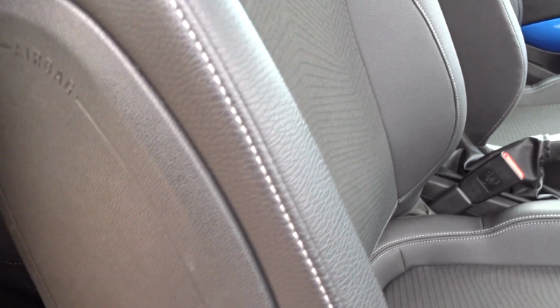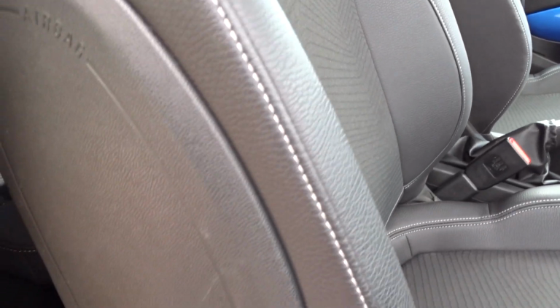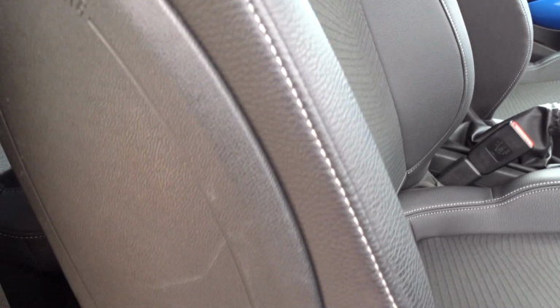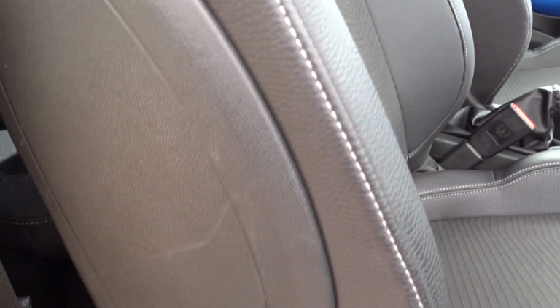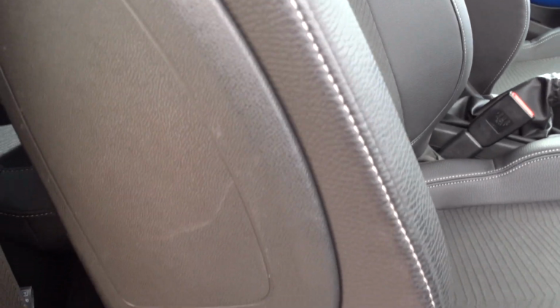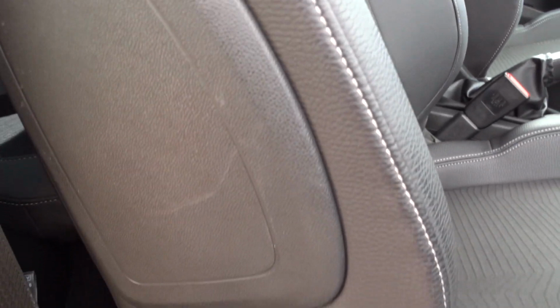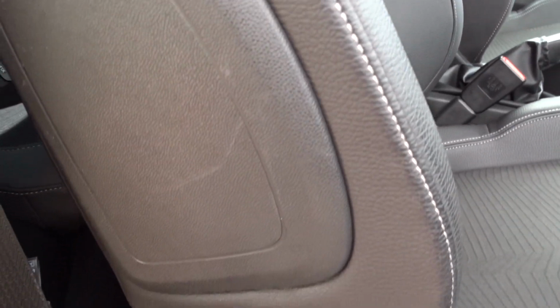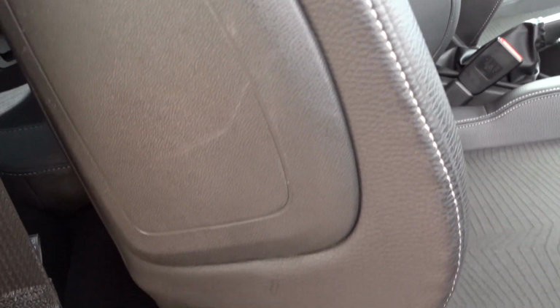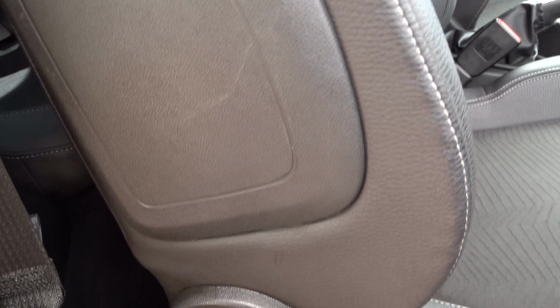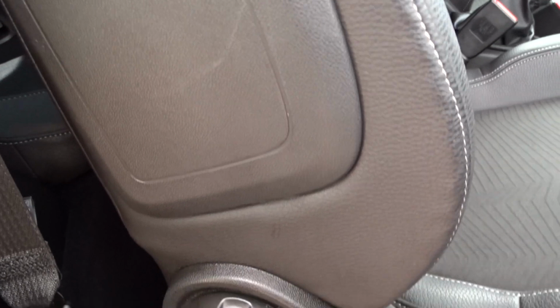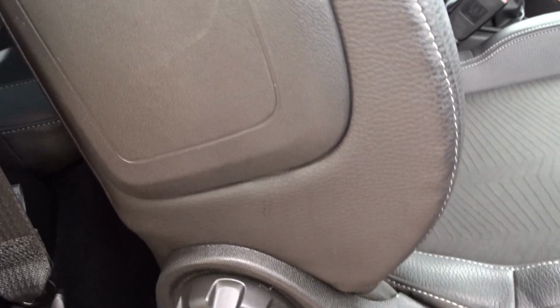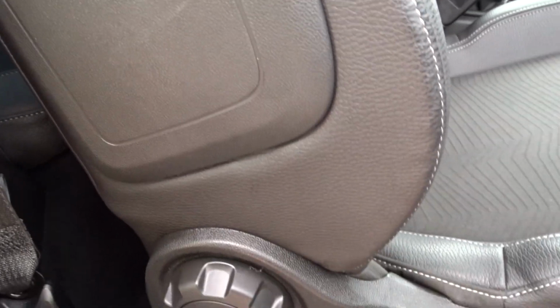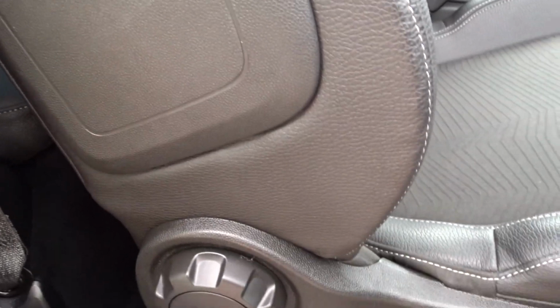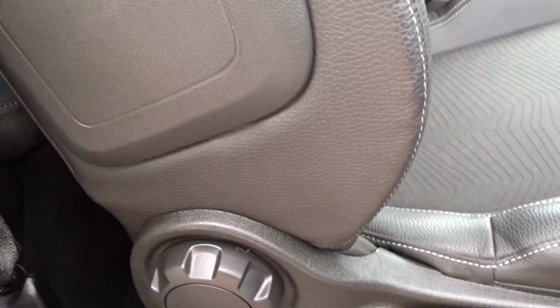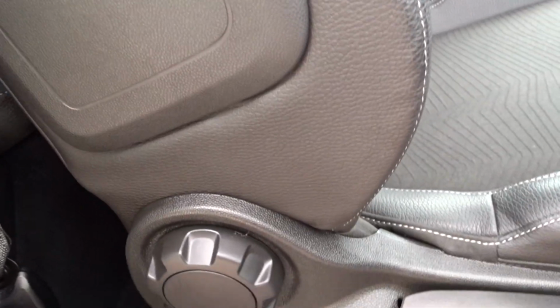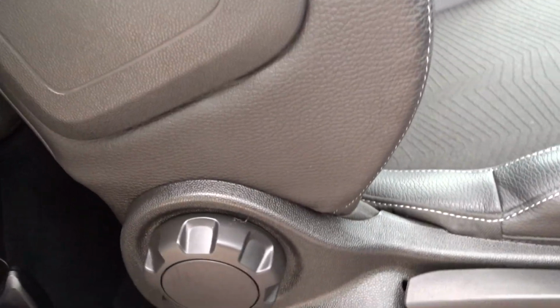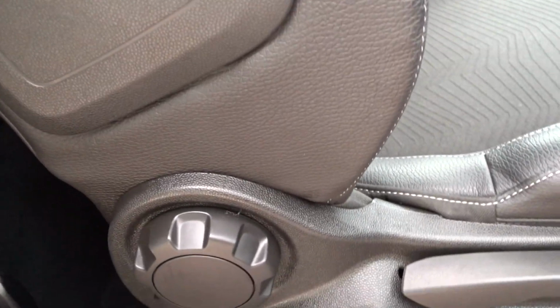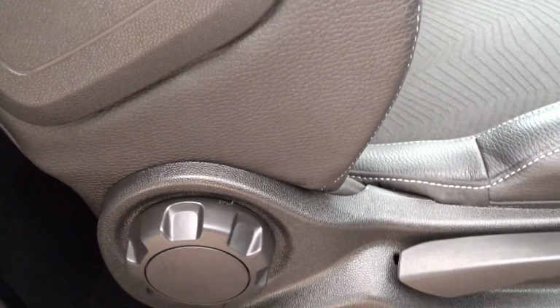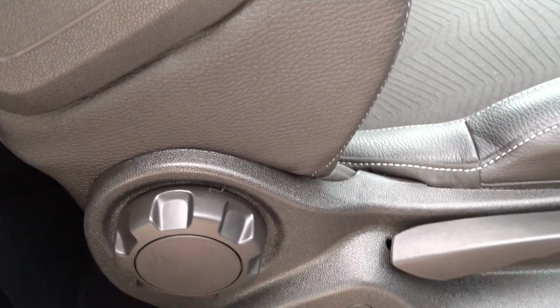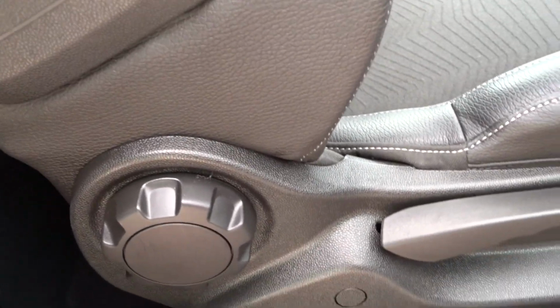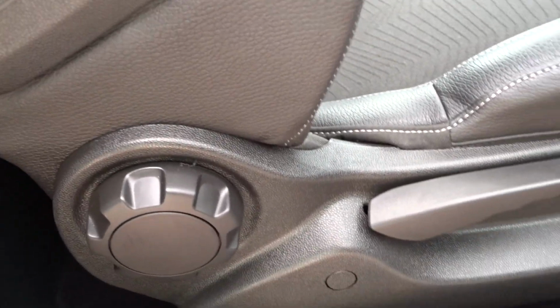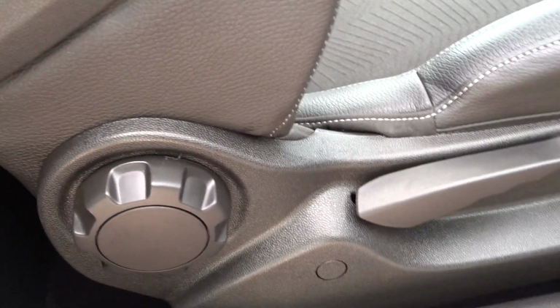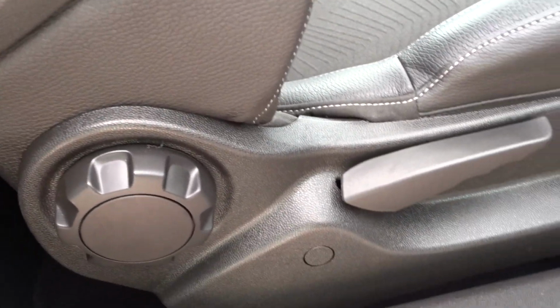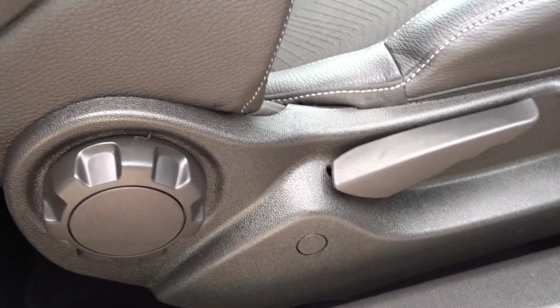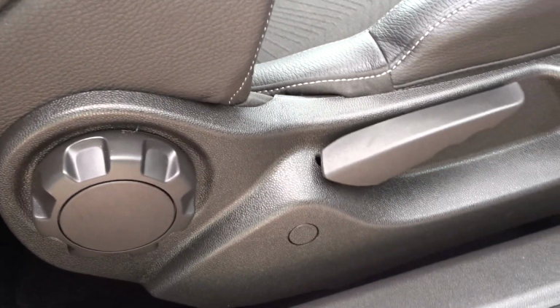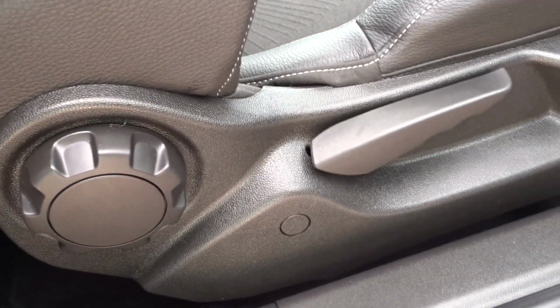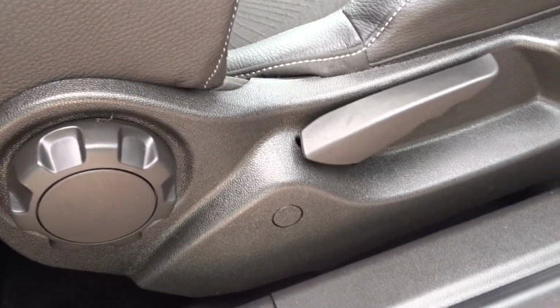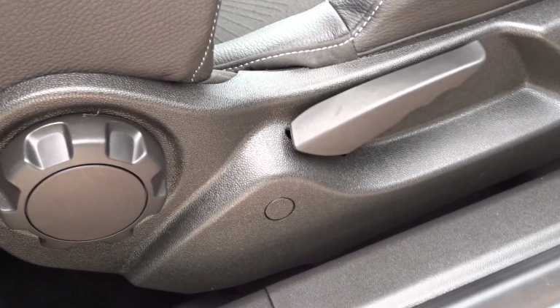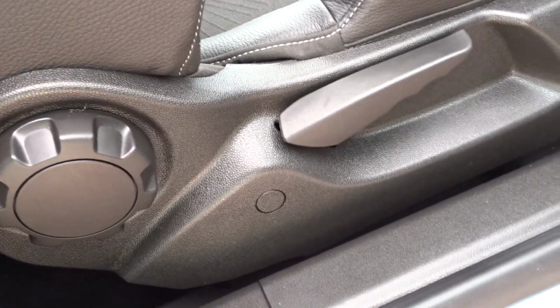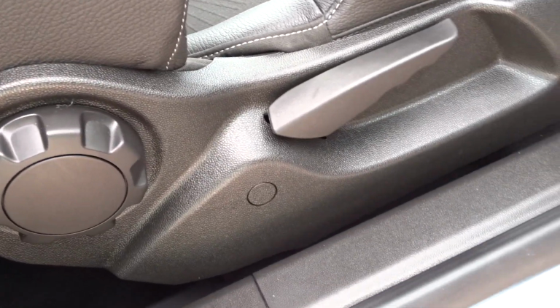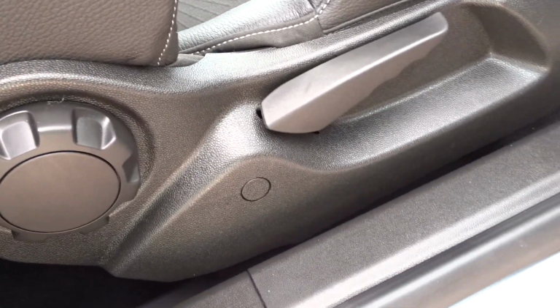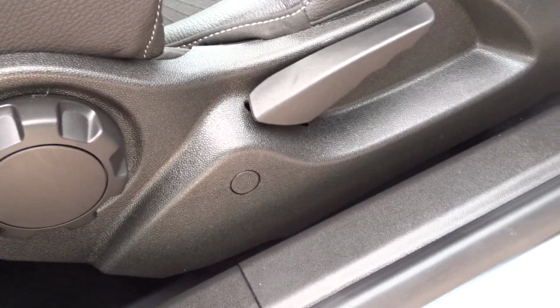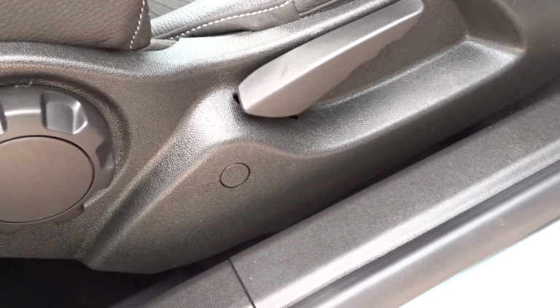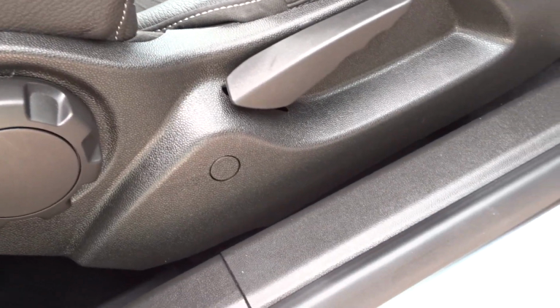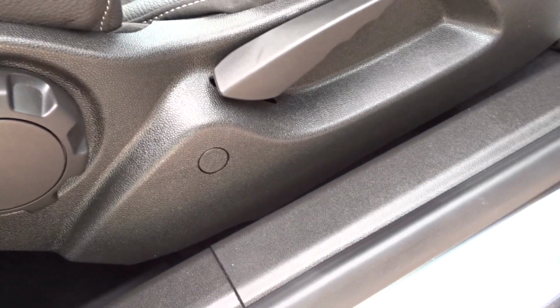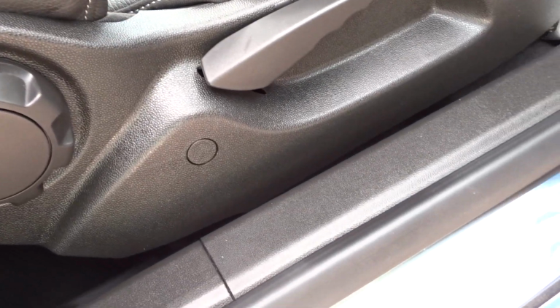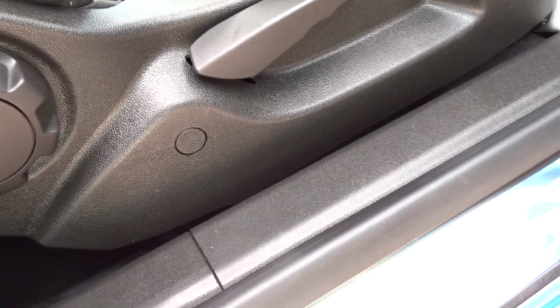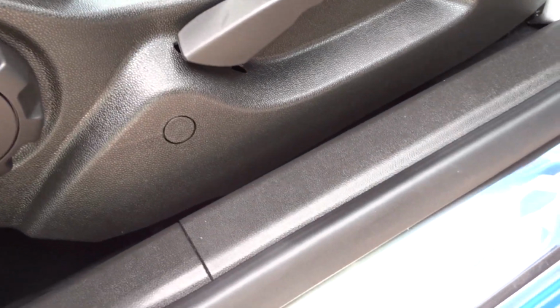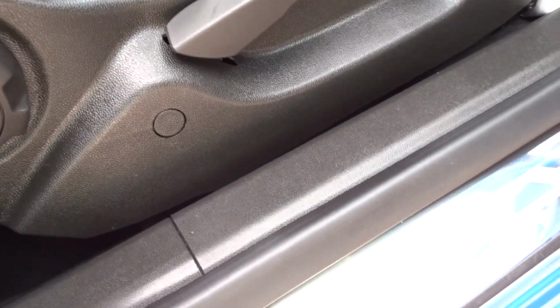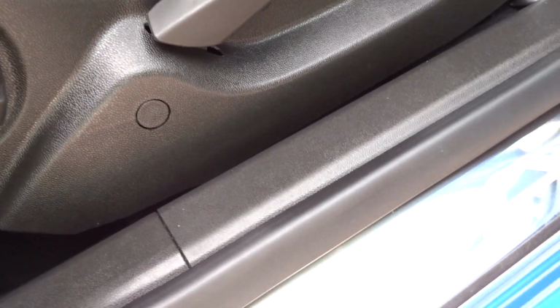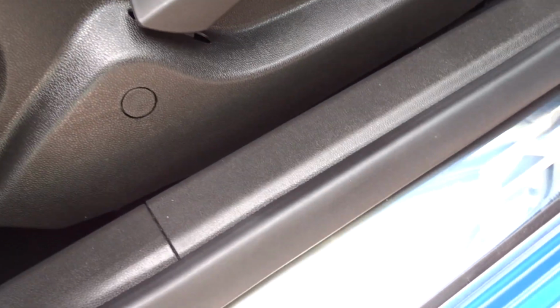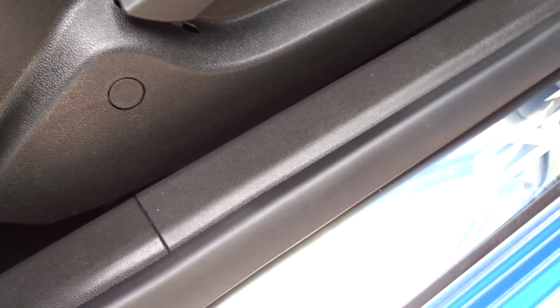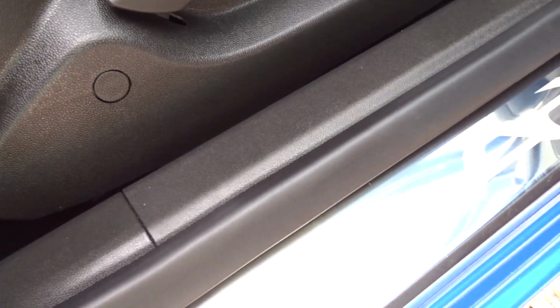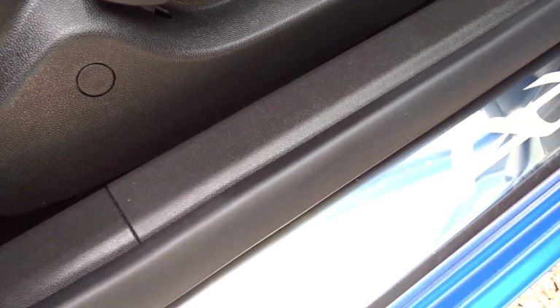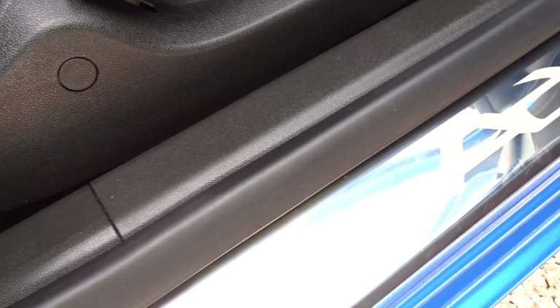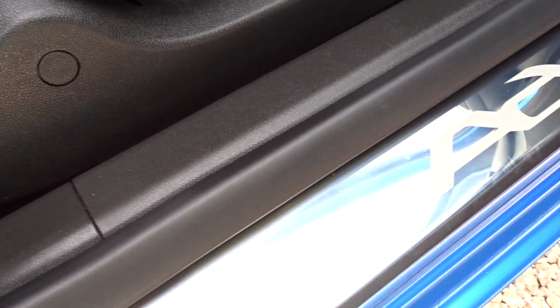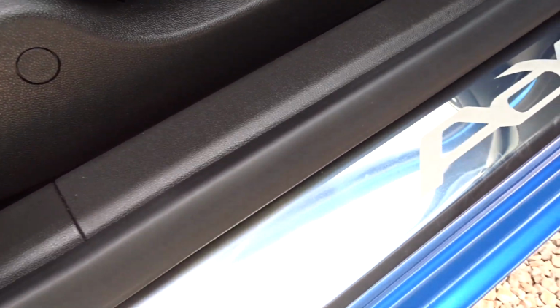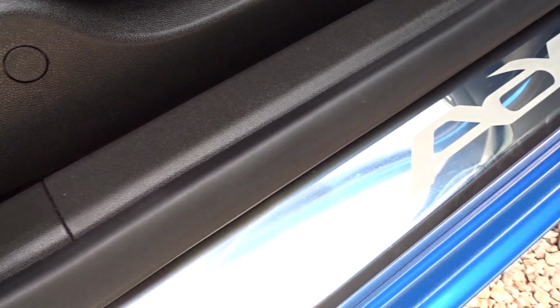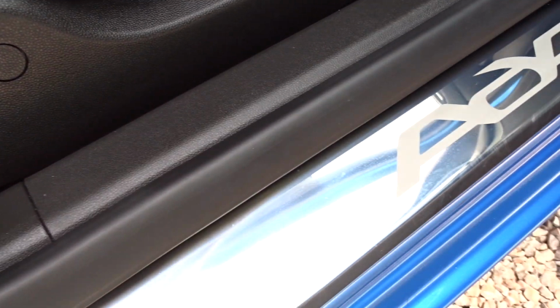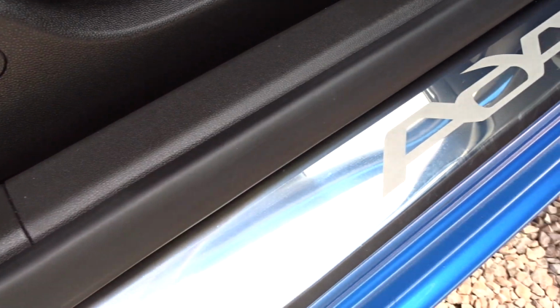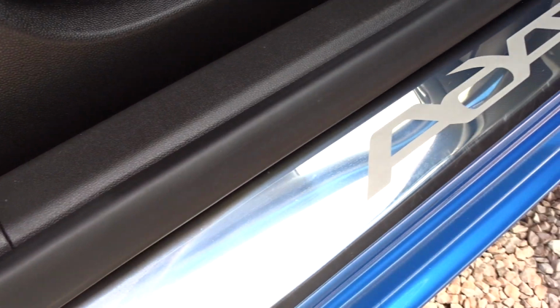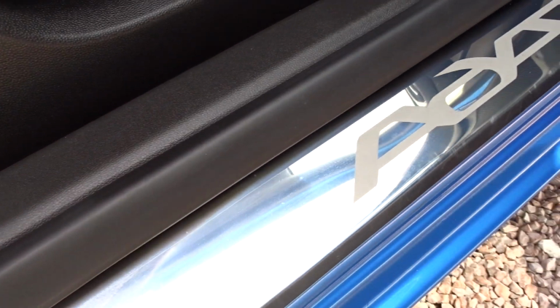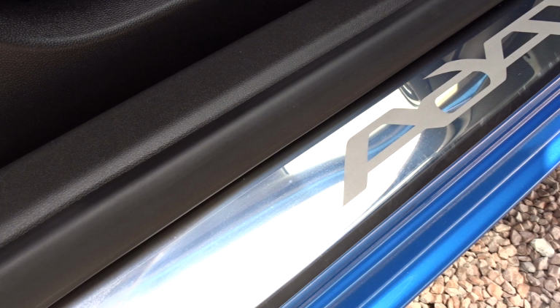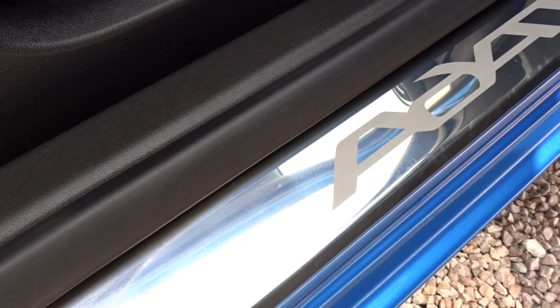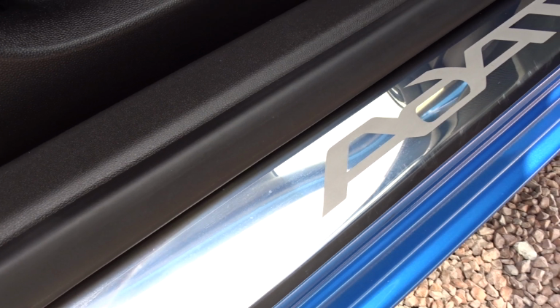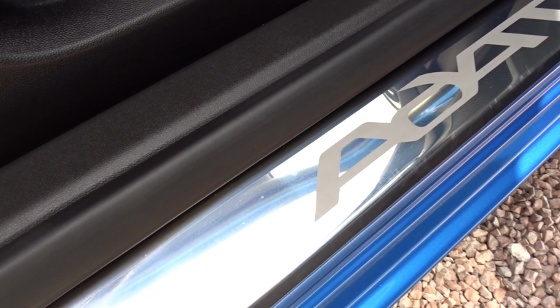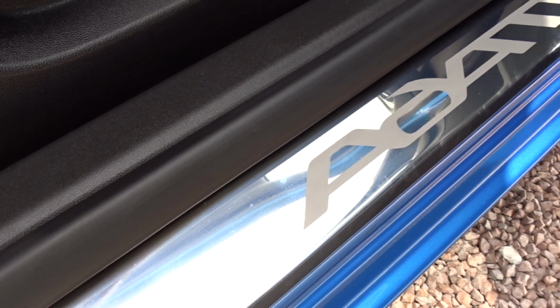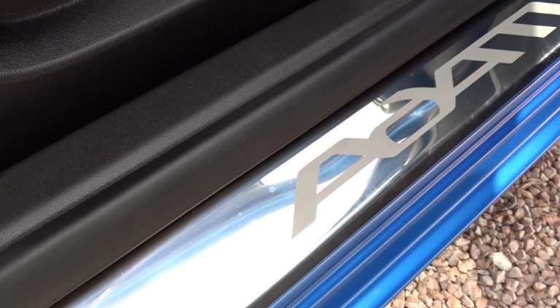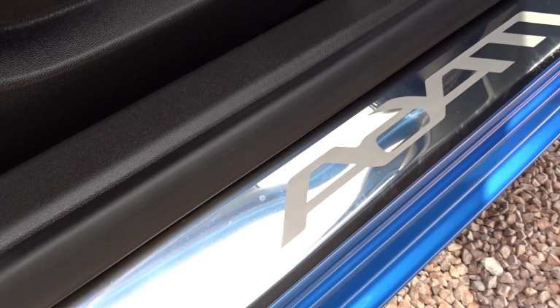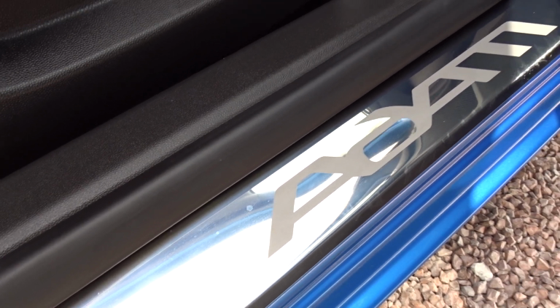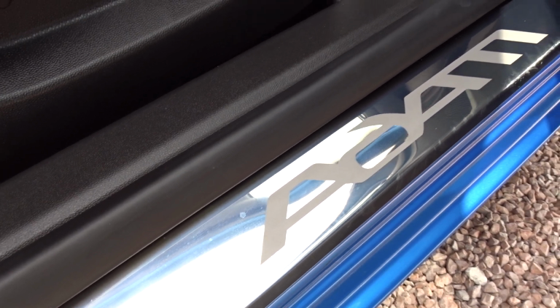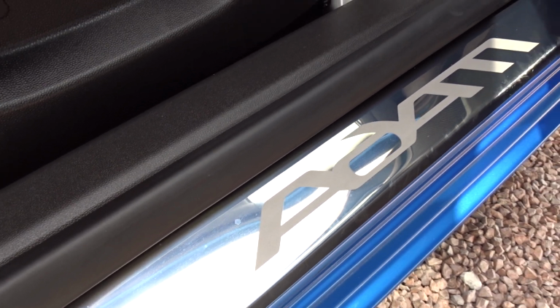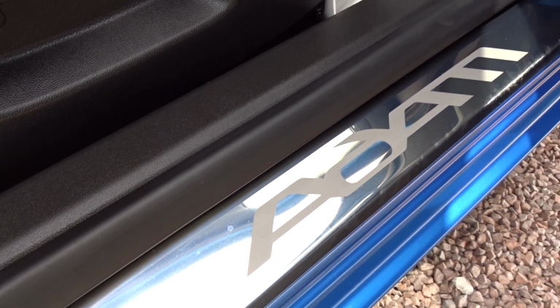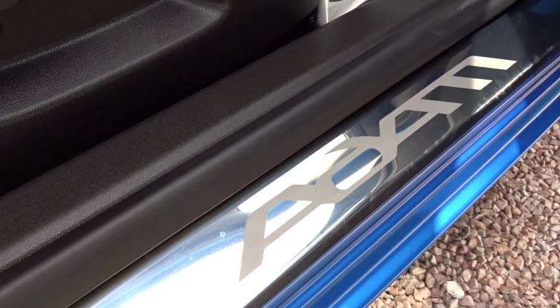There are some really nice features added to the vehicle by the previous owner, including door sill protectors with the Adam logo.